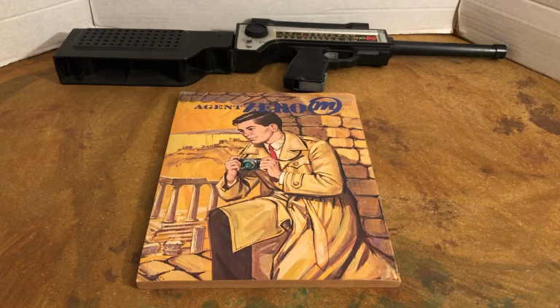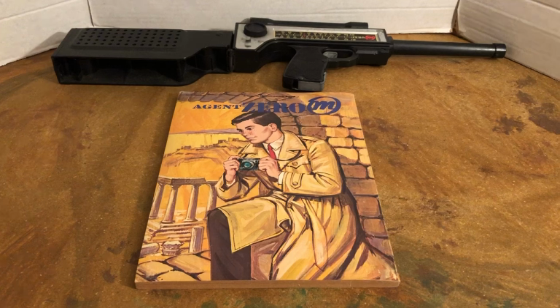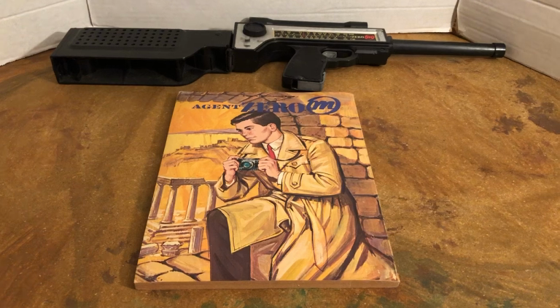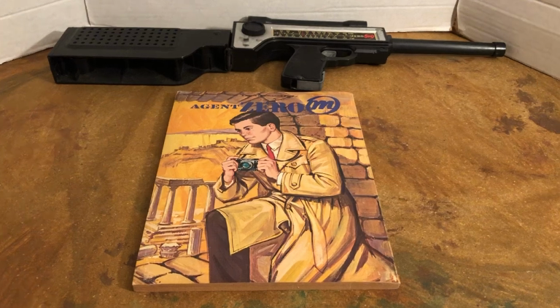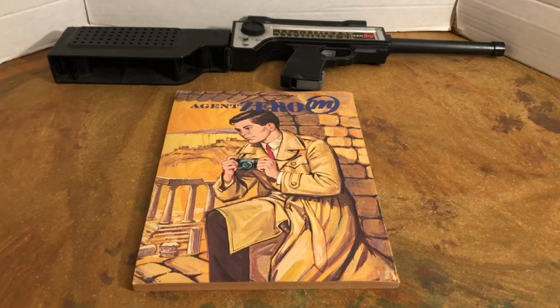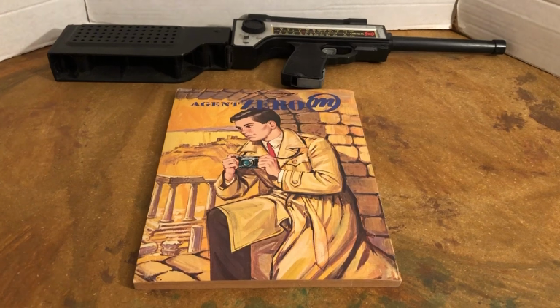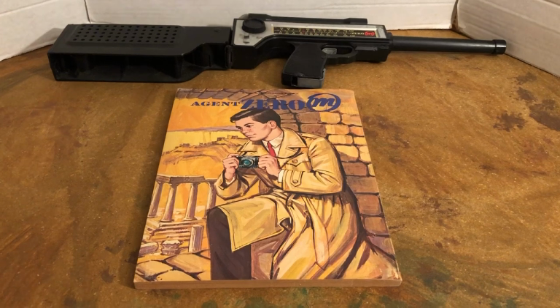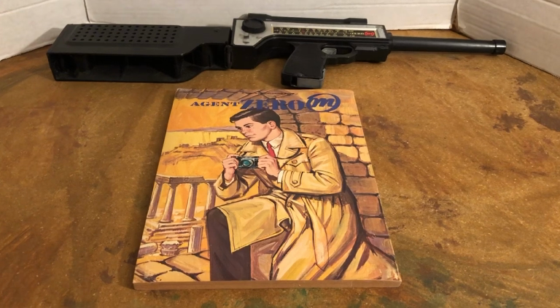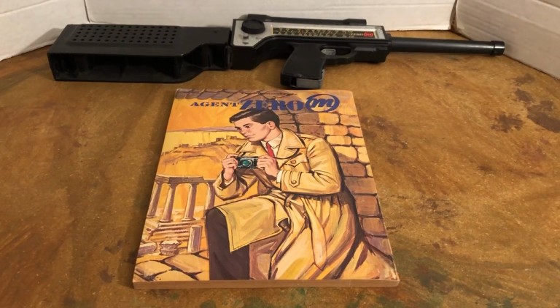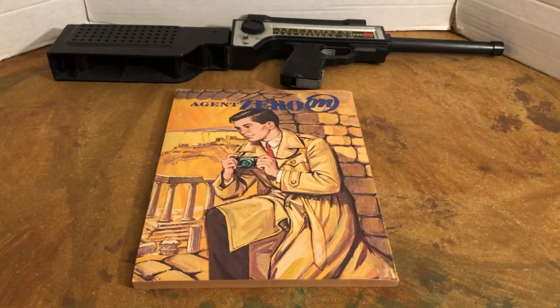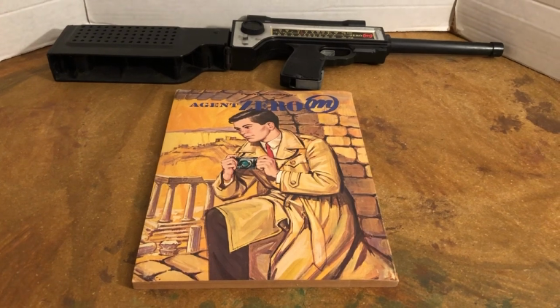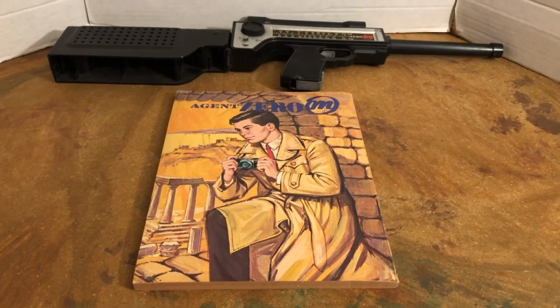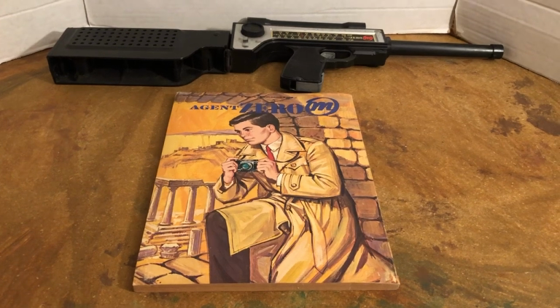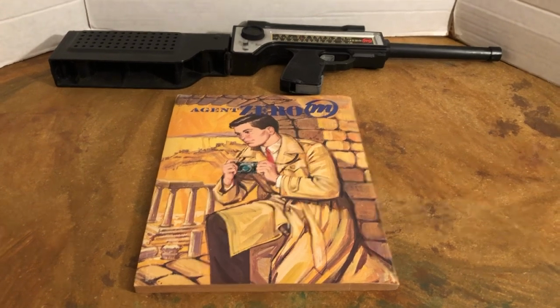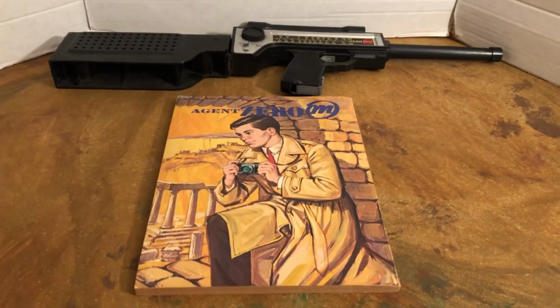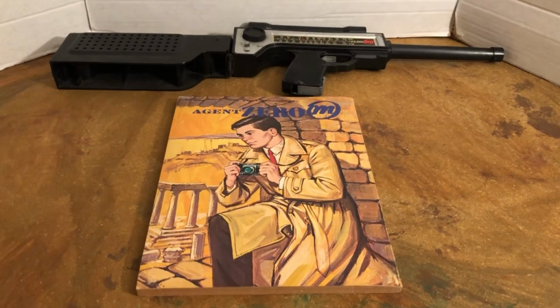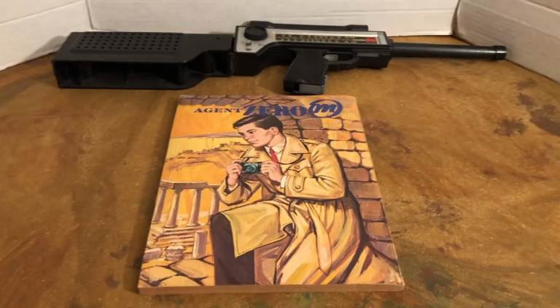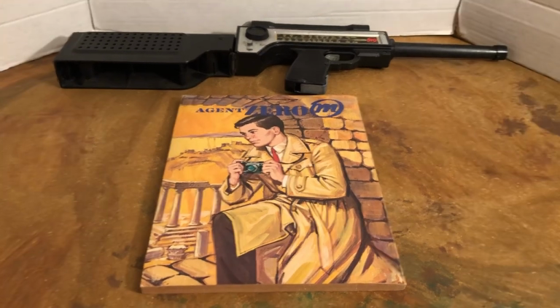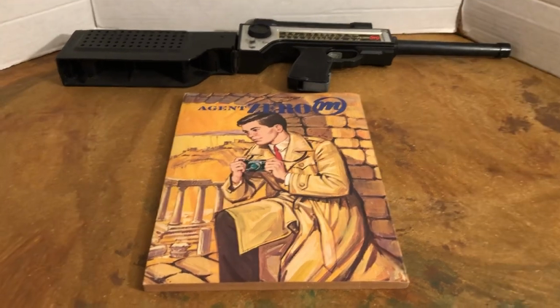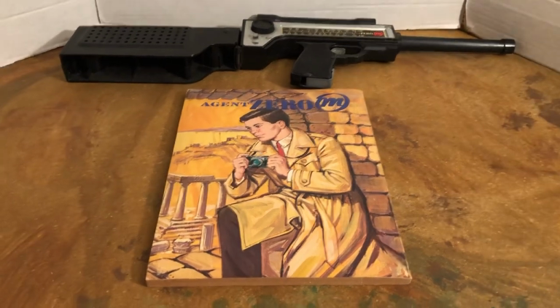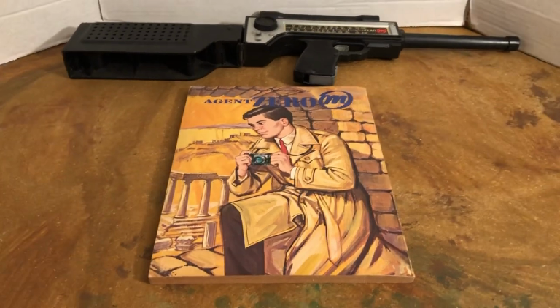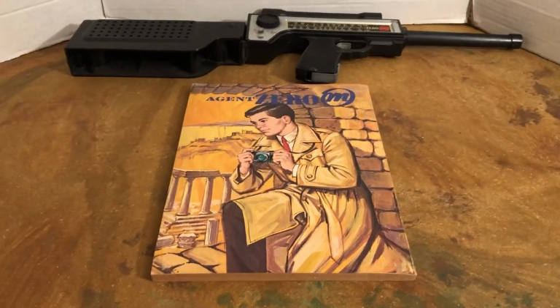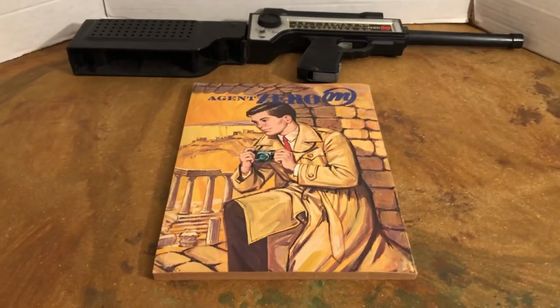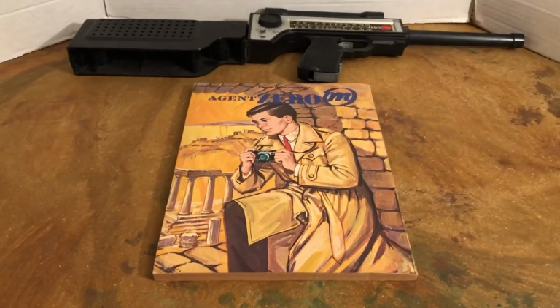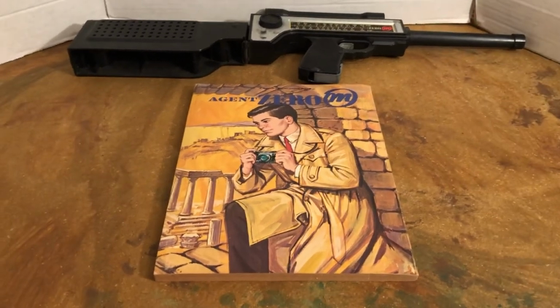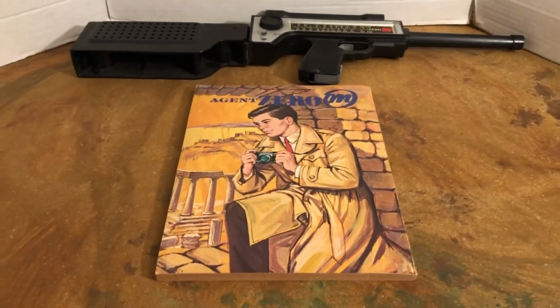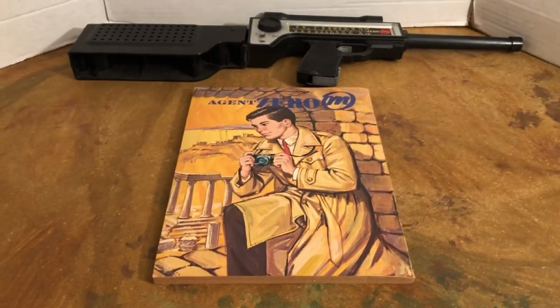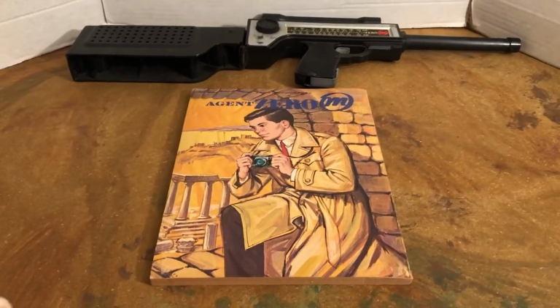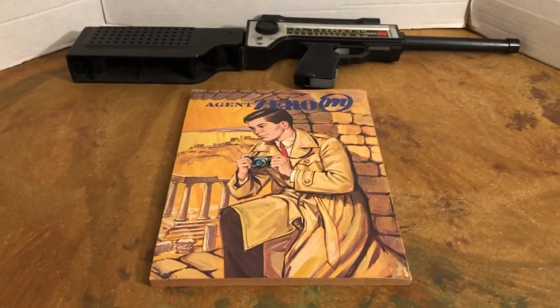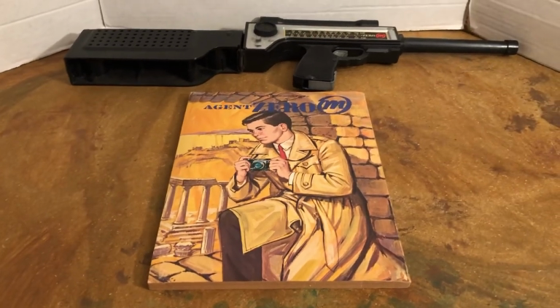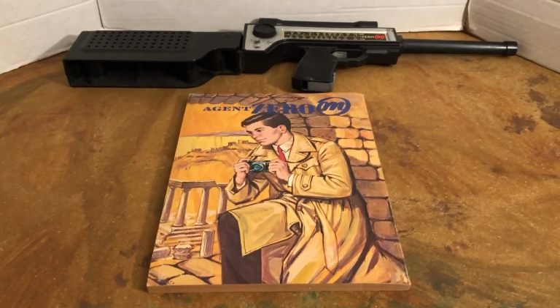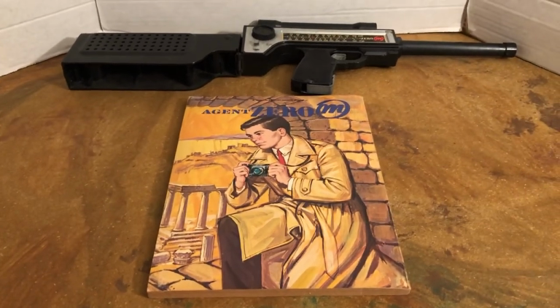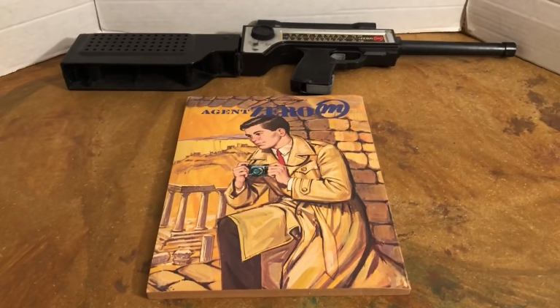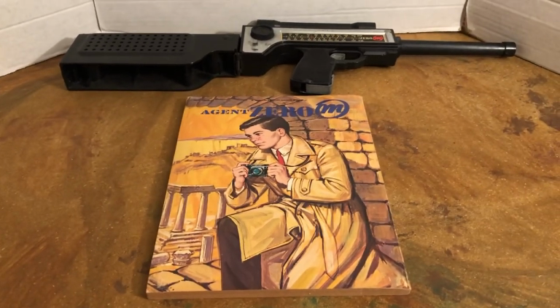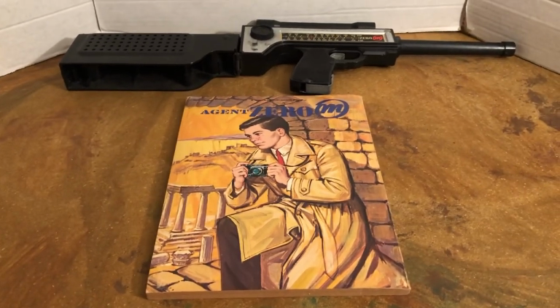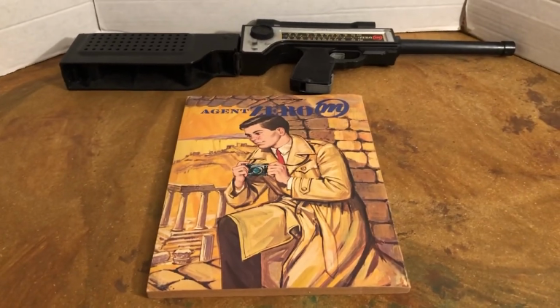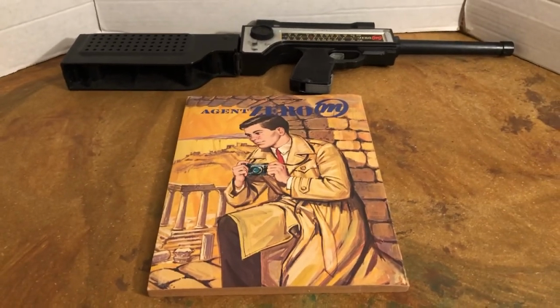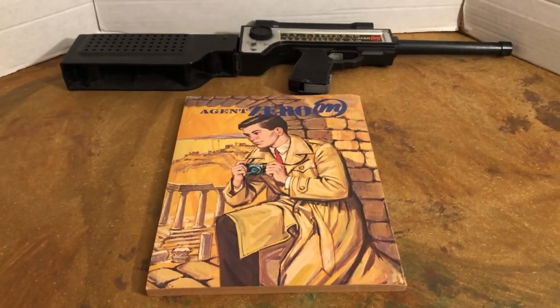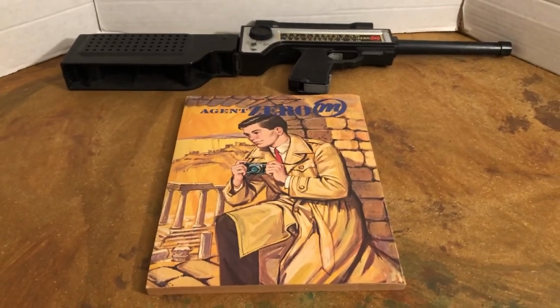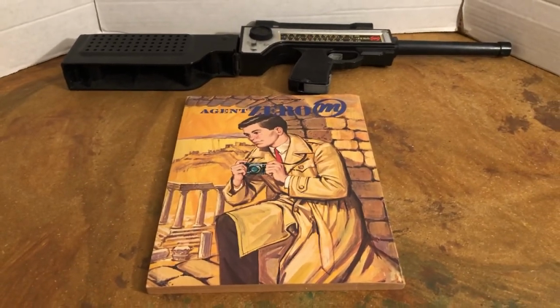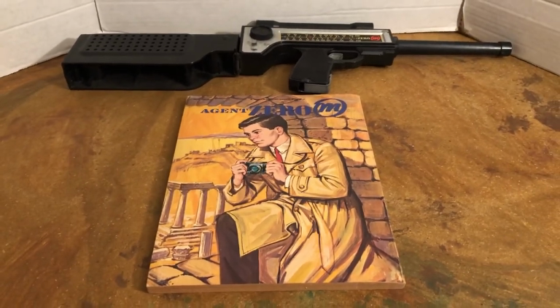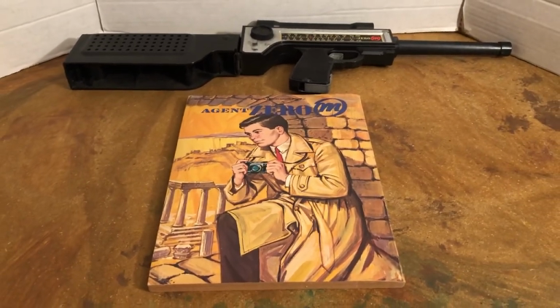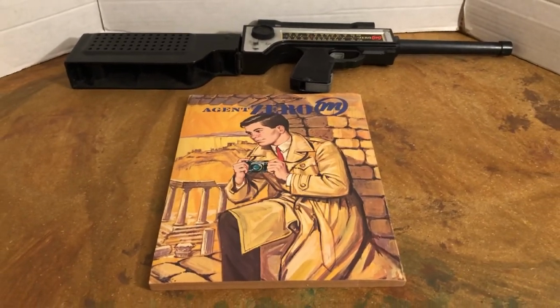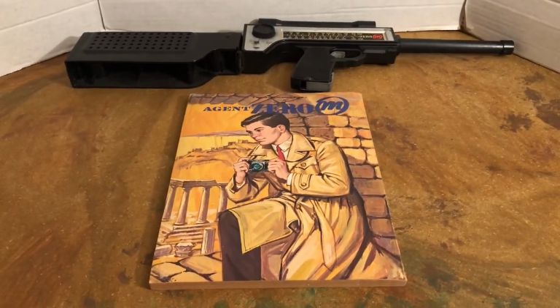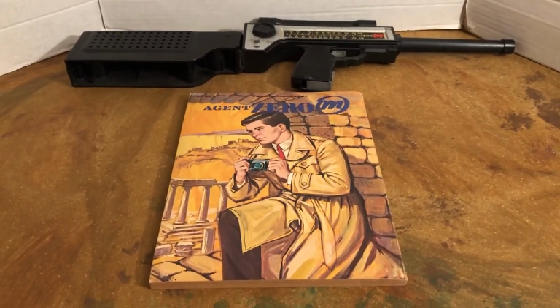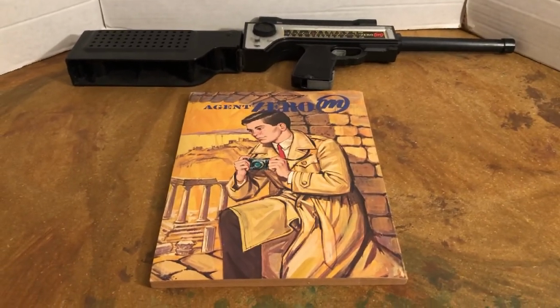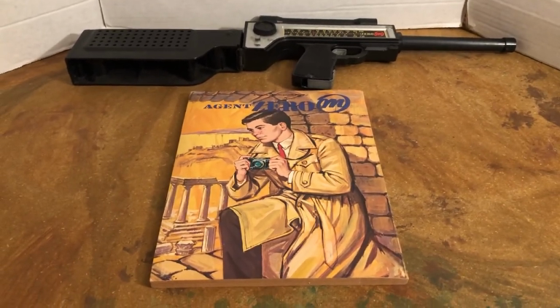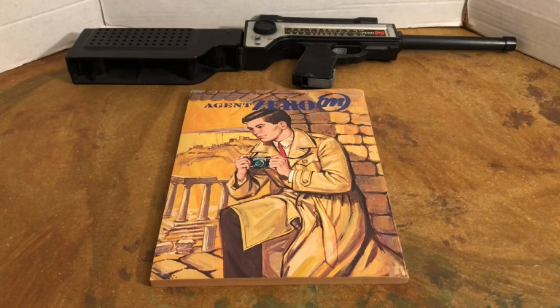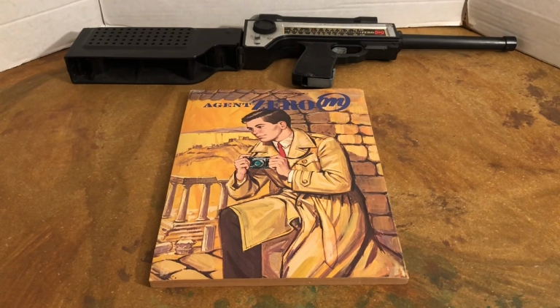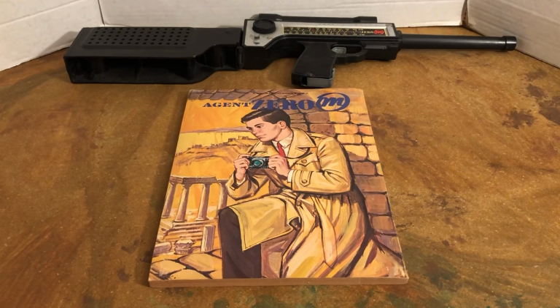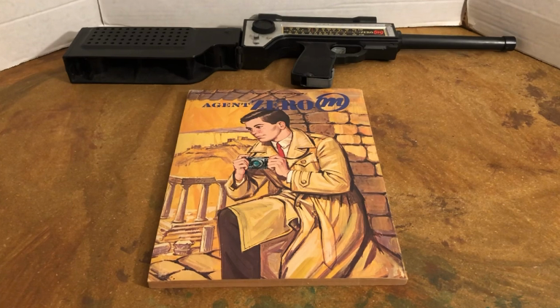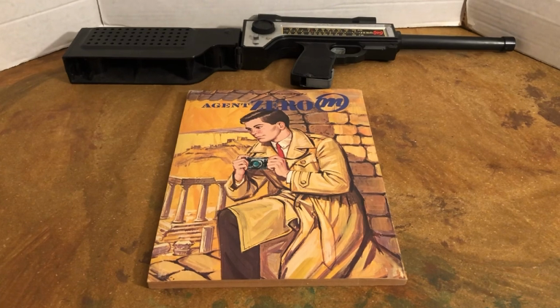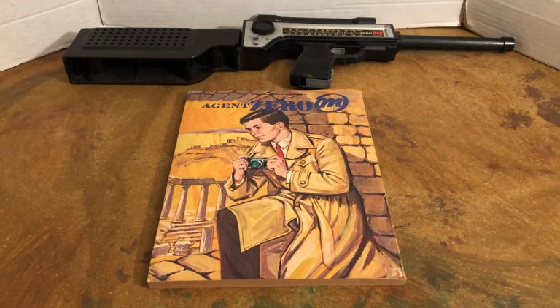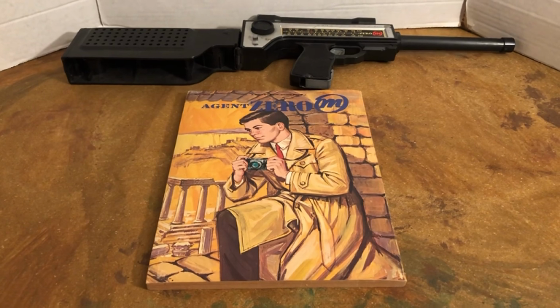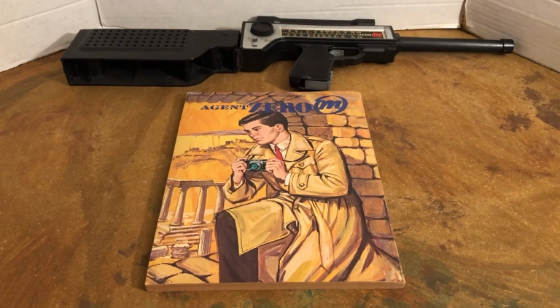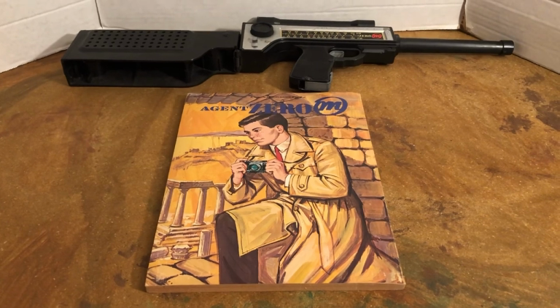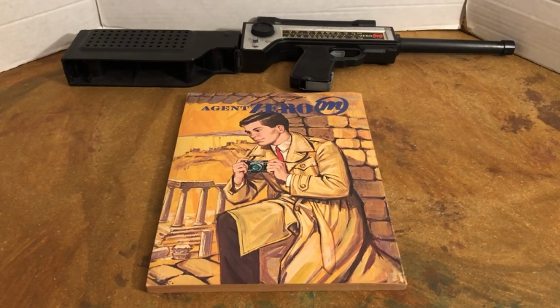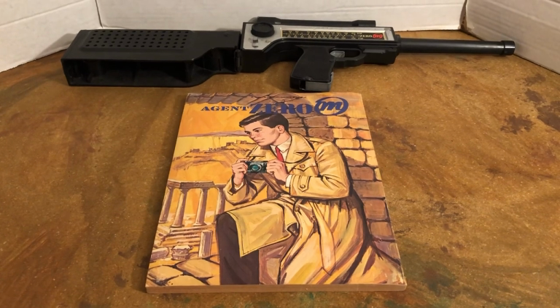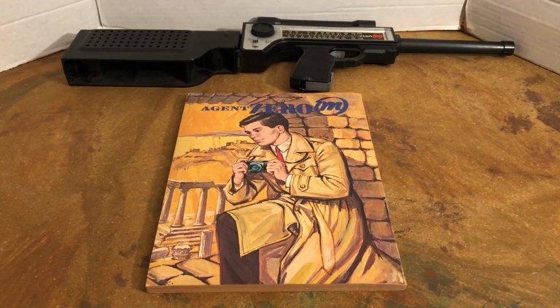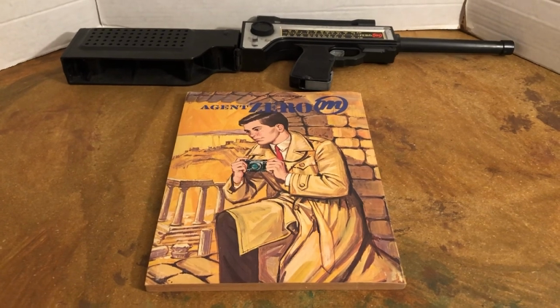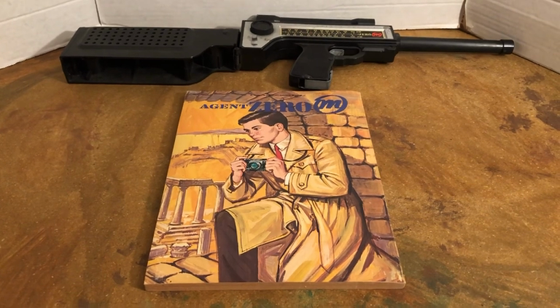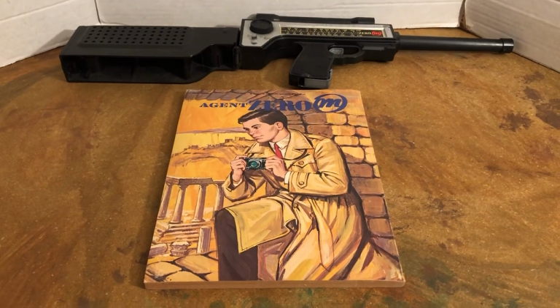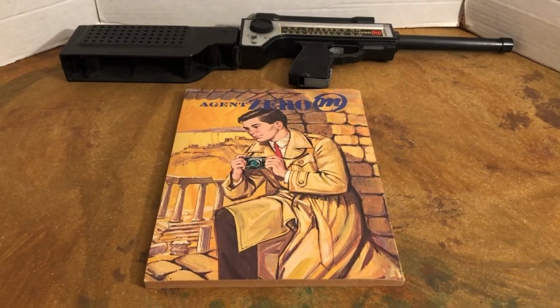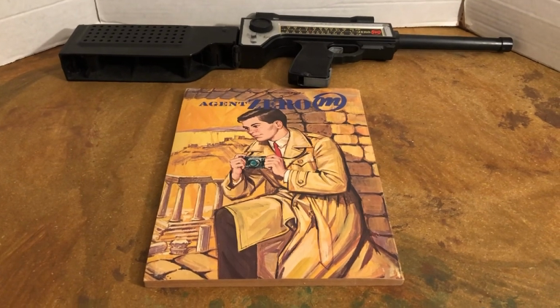Hello, my name is Johnny. Welcome to another awesome collection, pop culture edition, and awesome toys, classic toys.